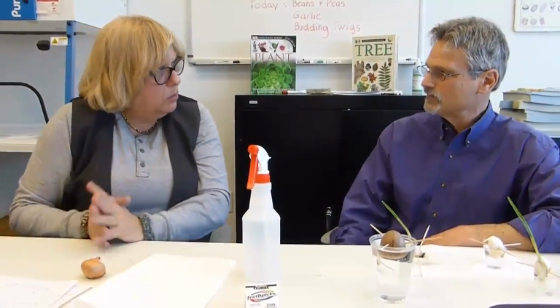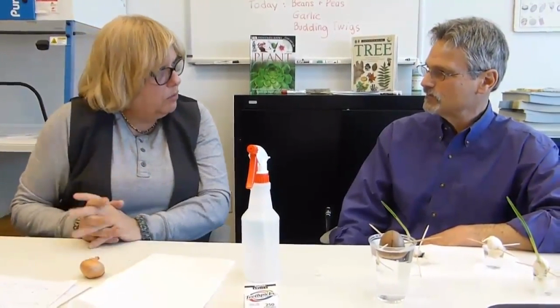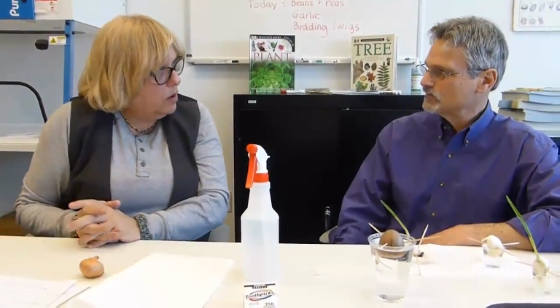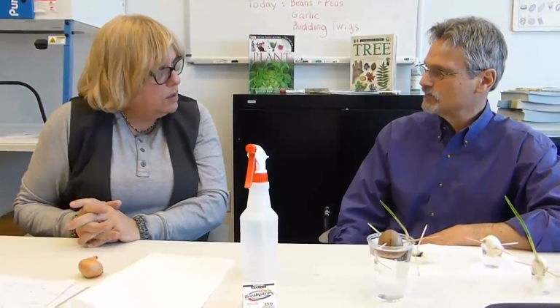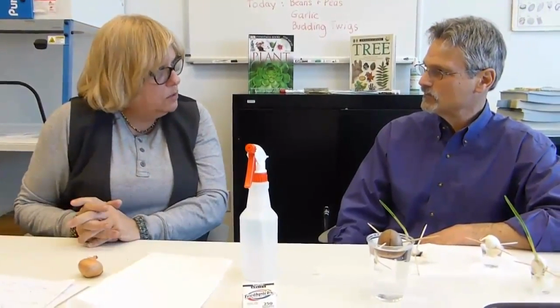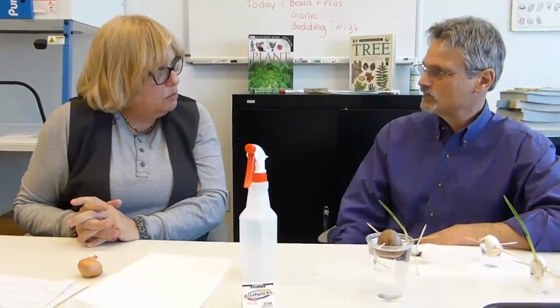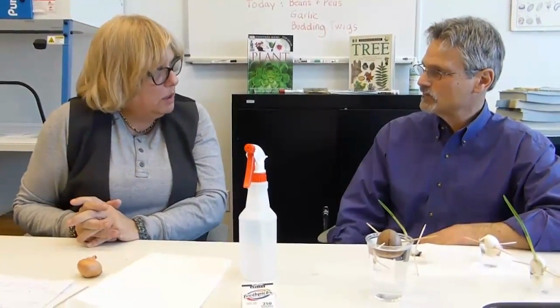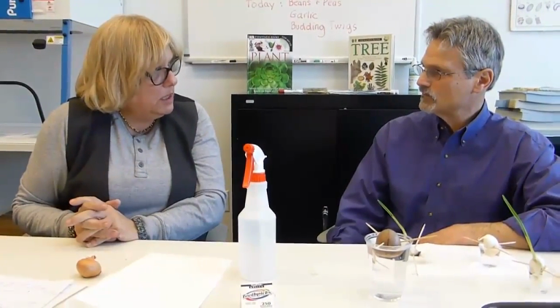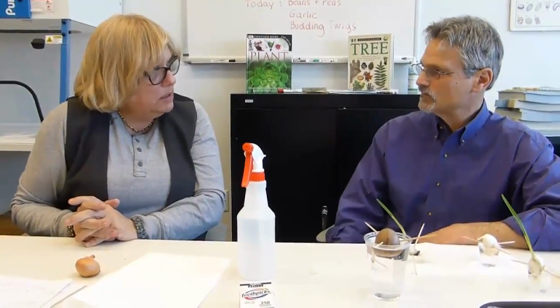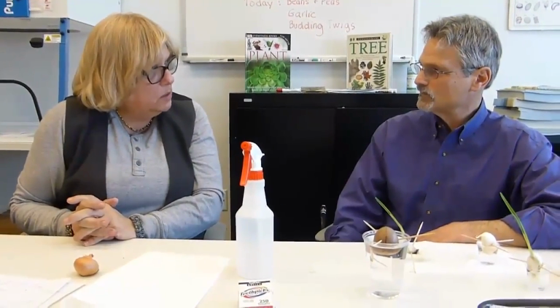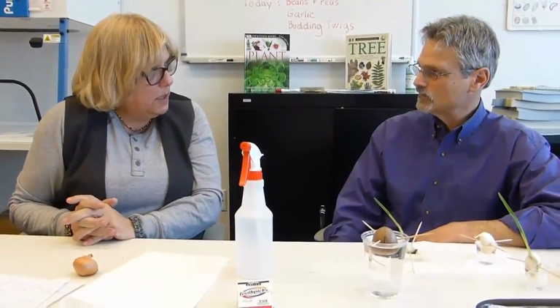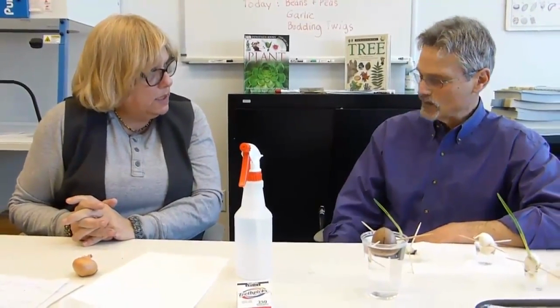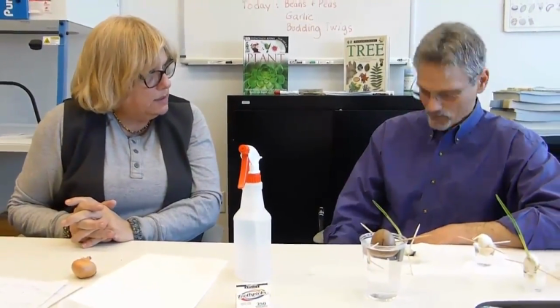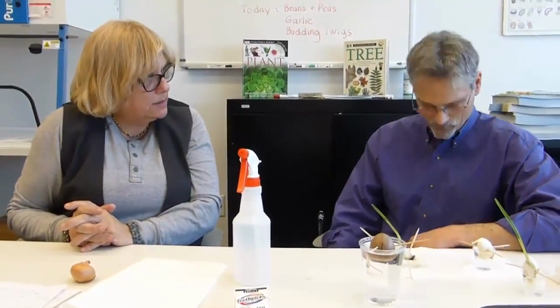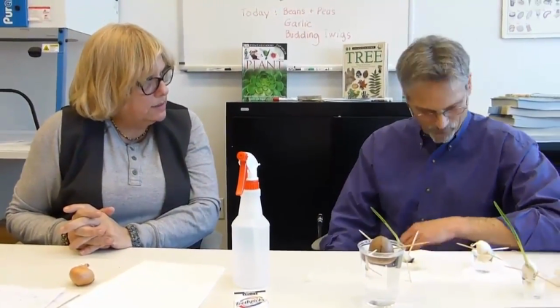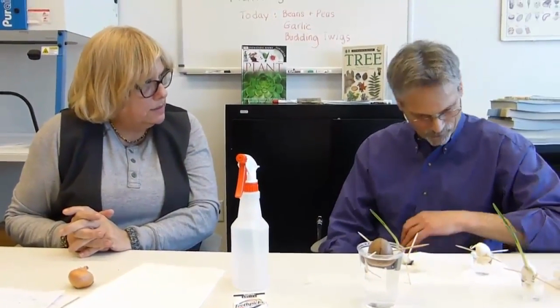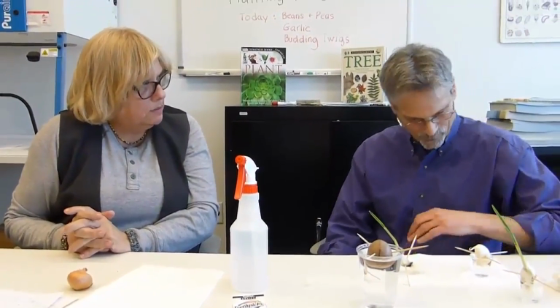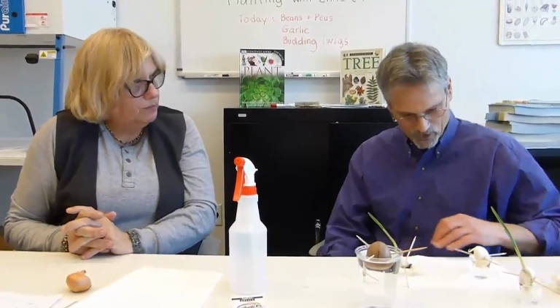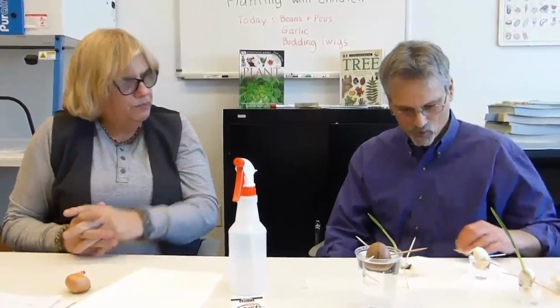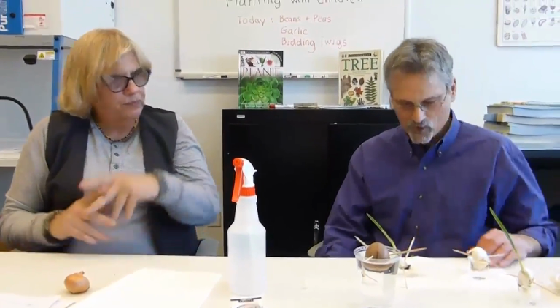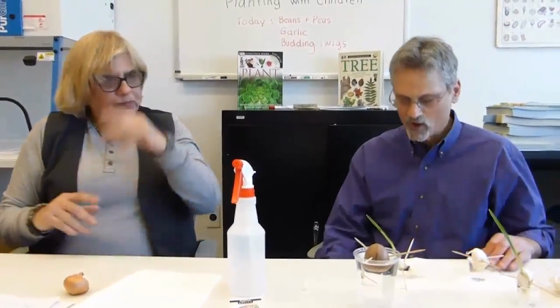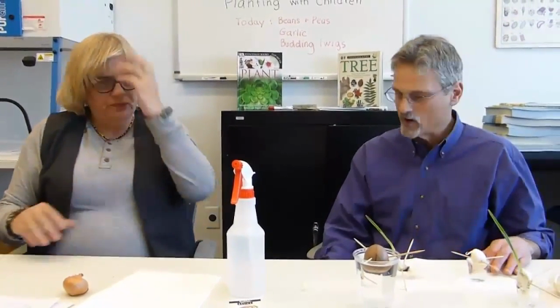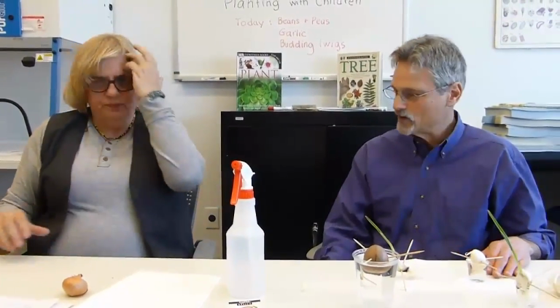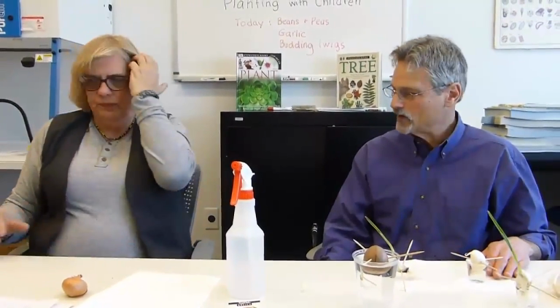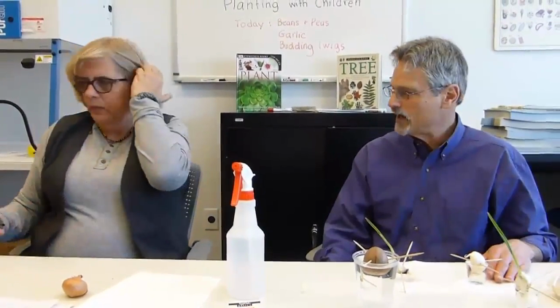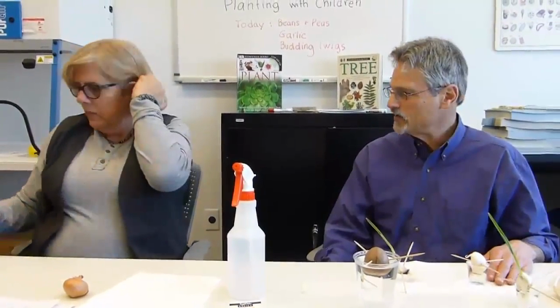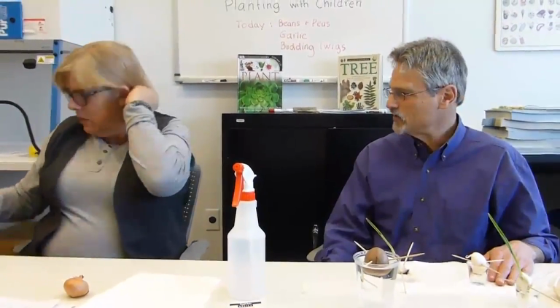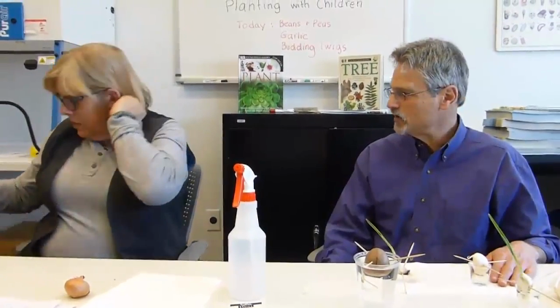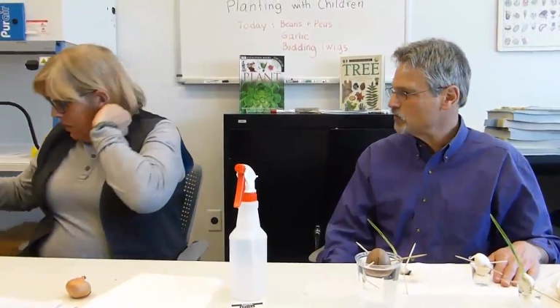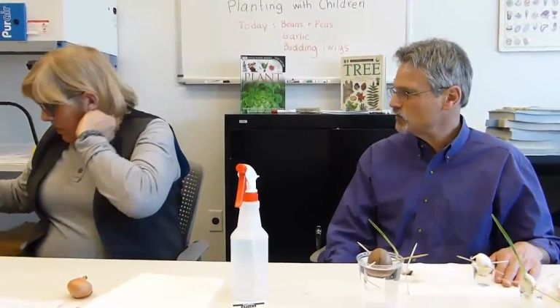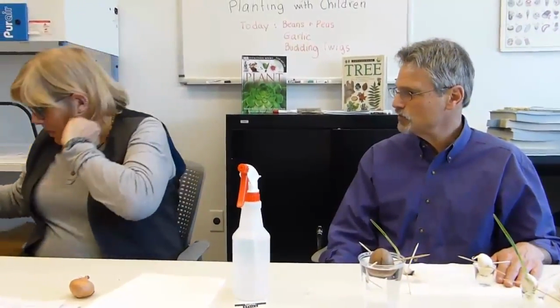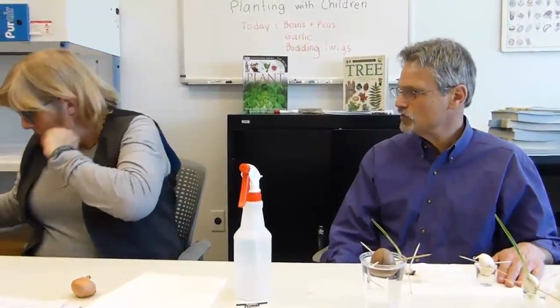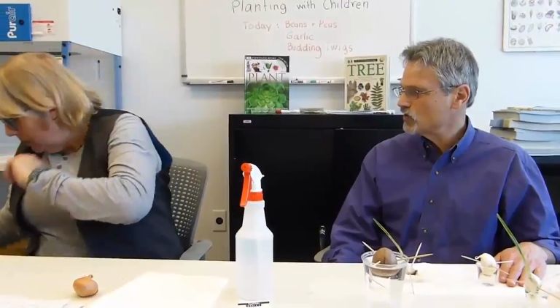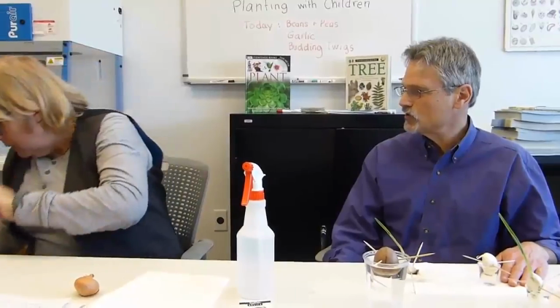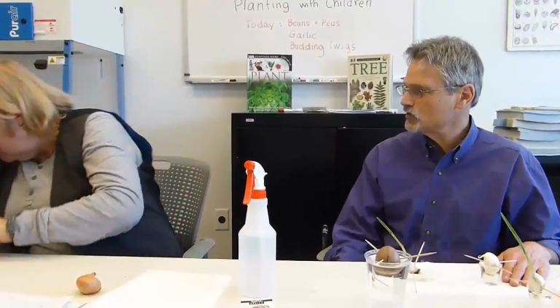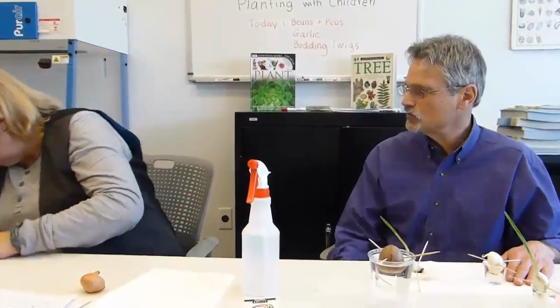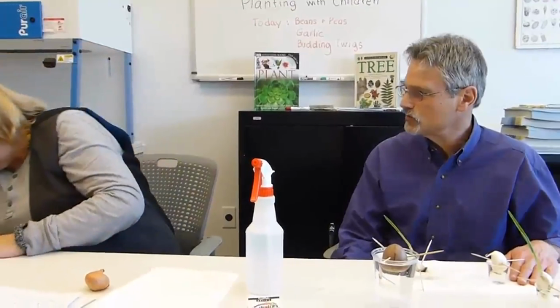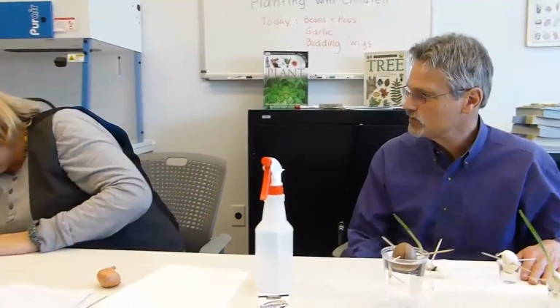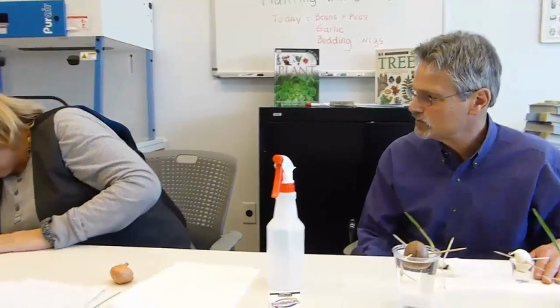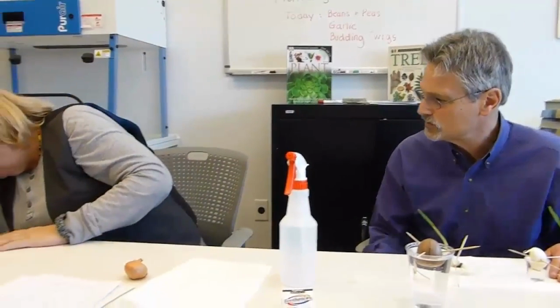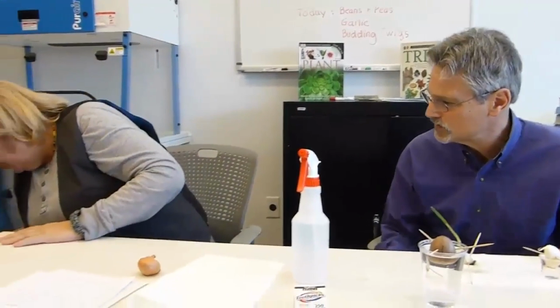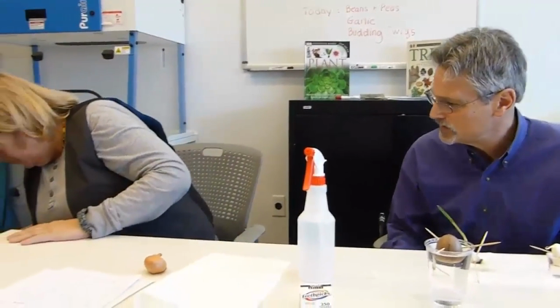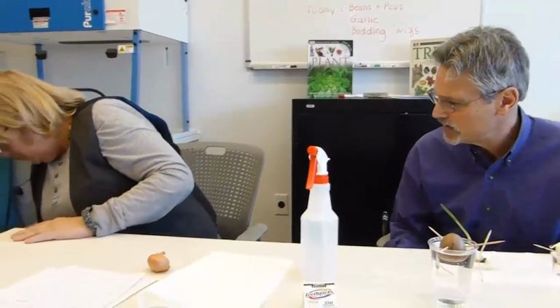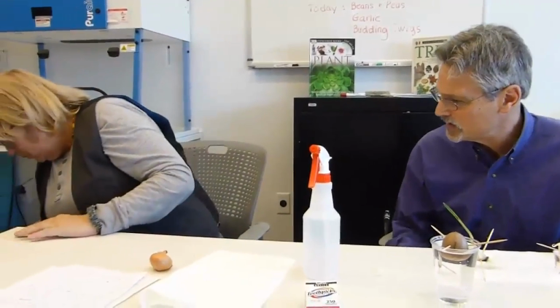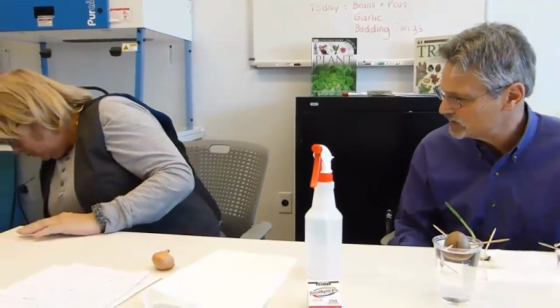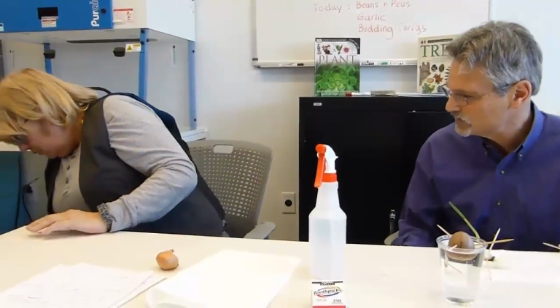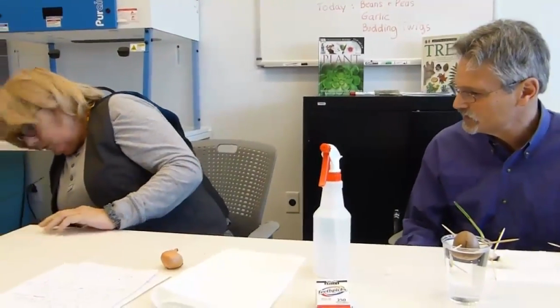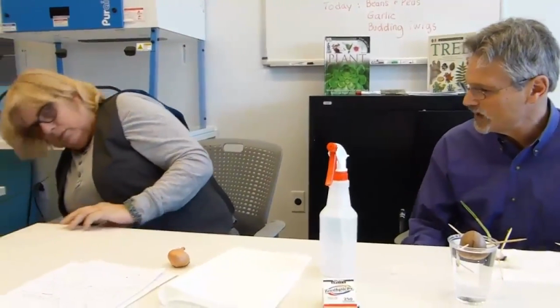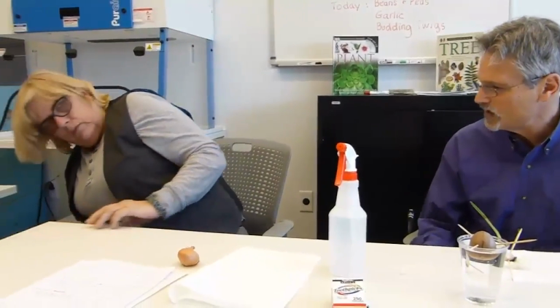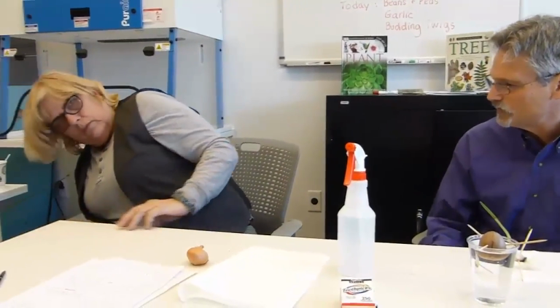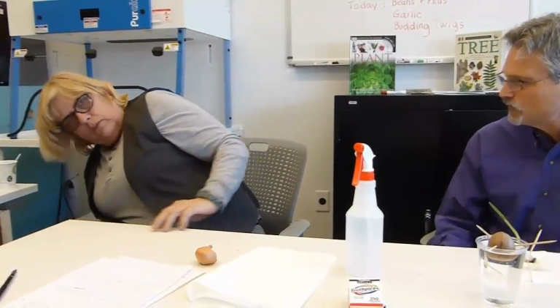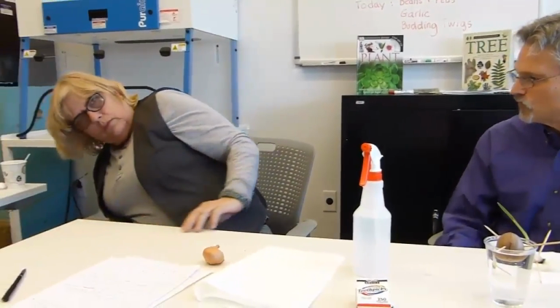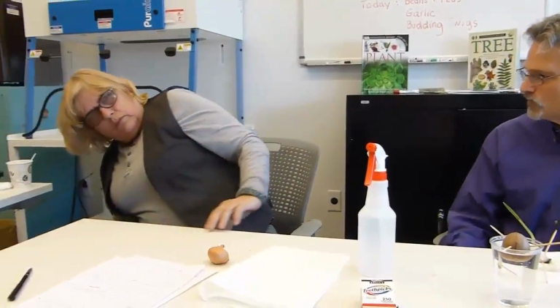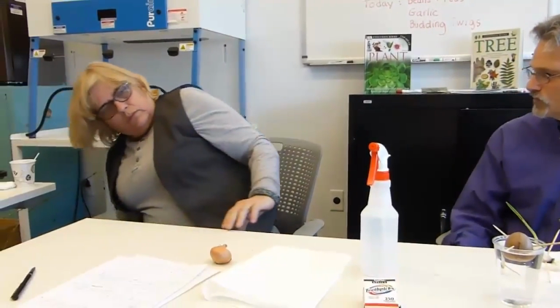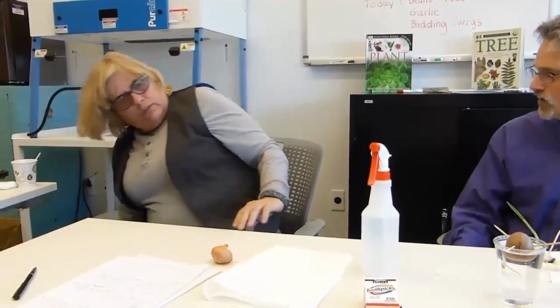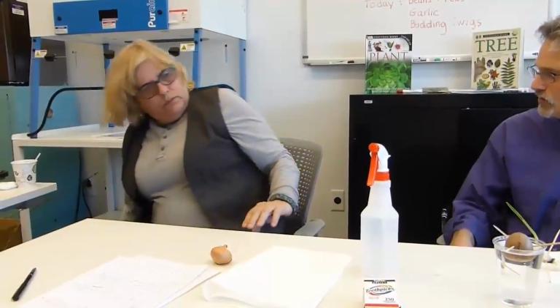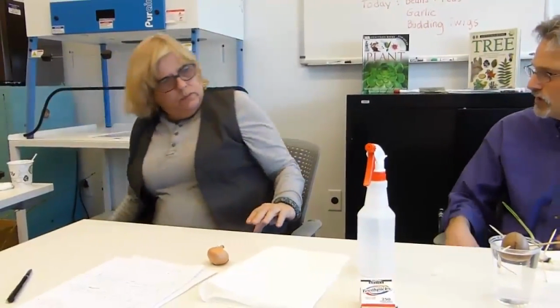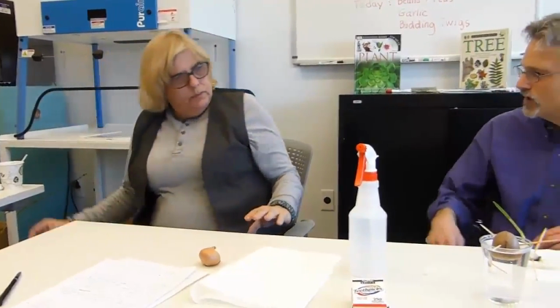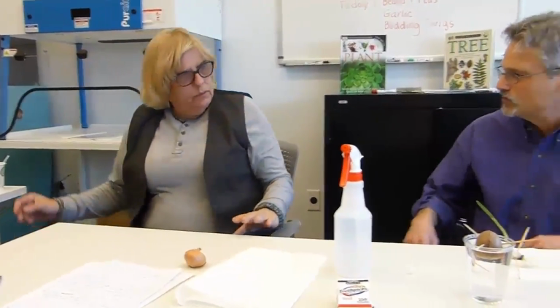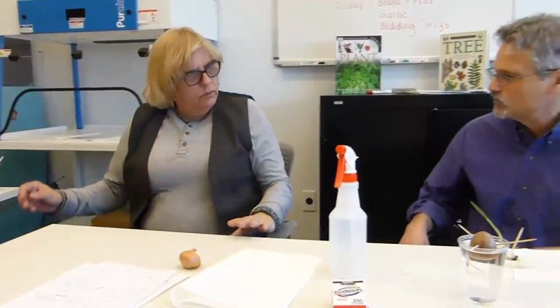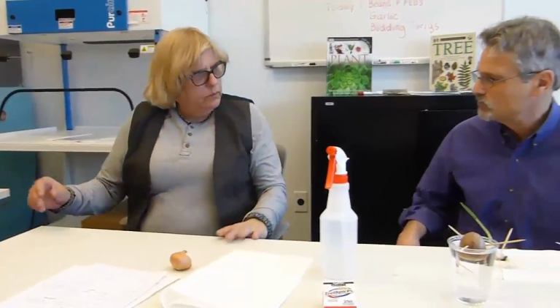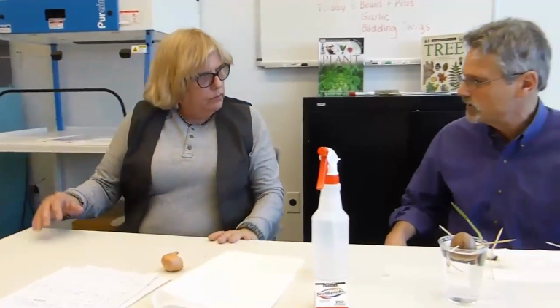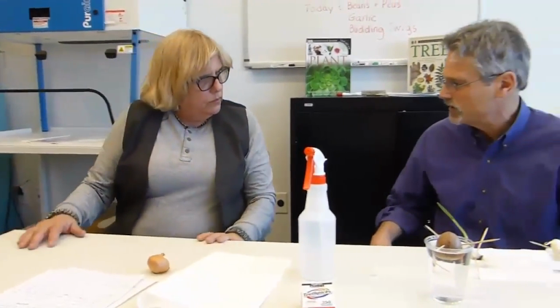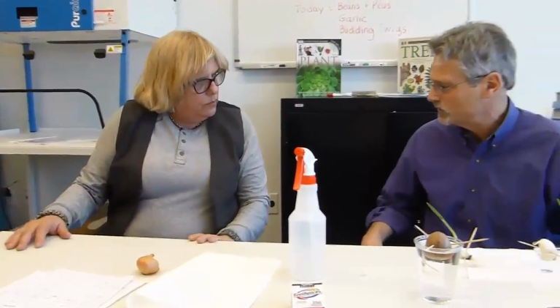So we're on to budding twigs. The last thing we'll show you today is how to force other kinds of plants.